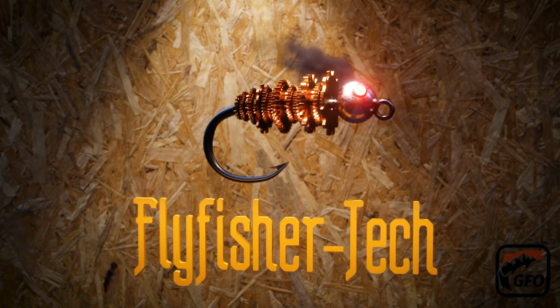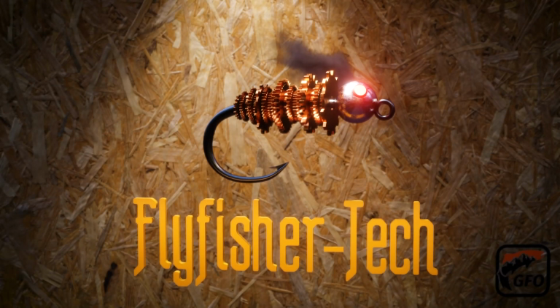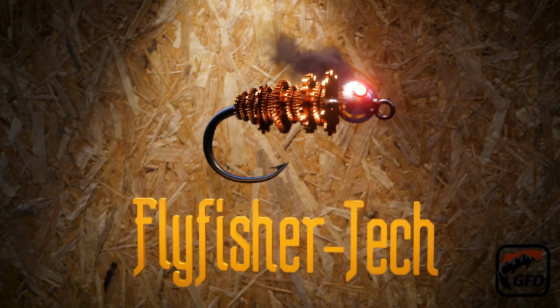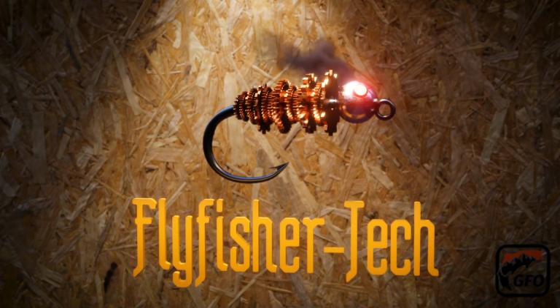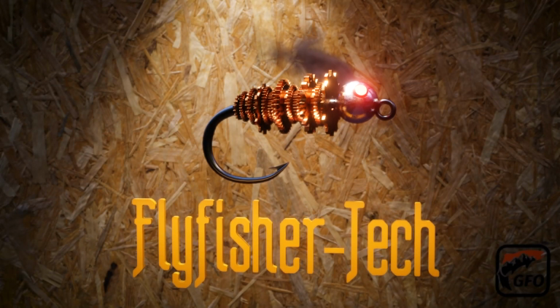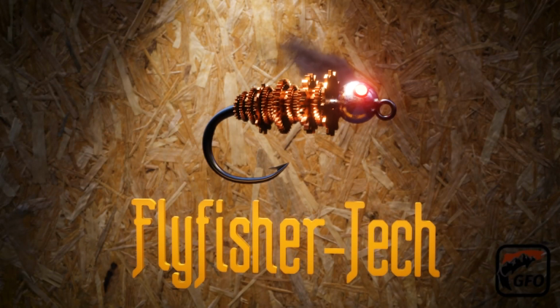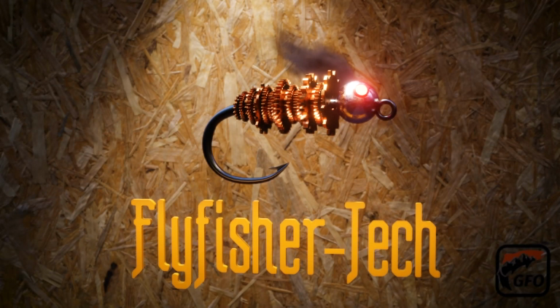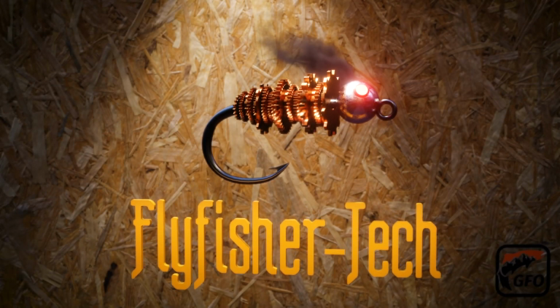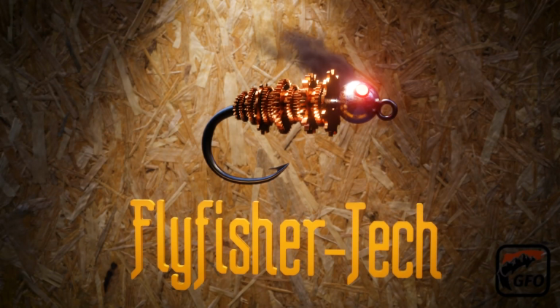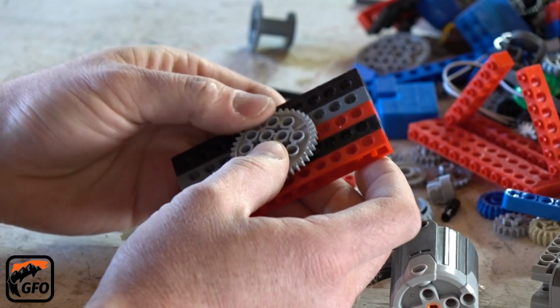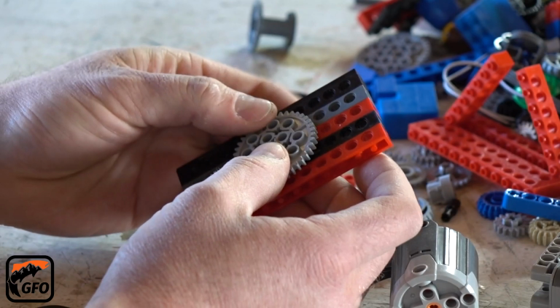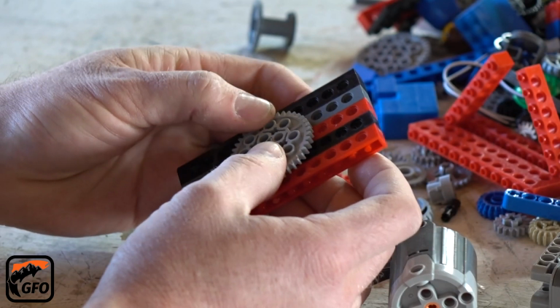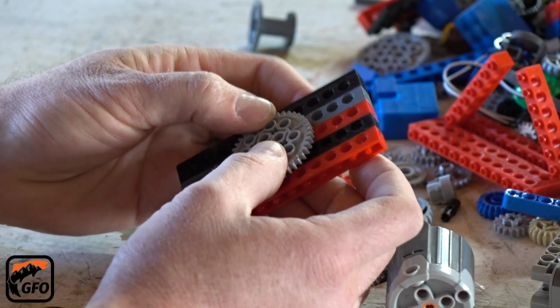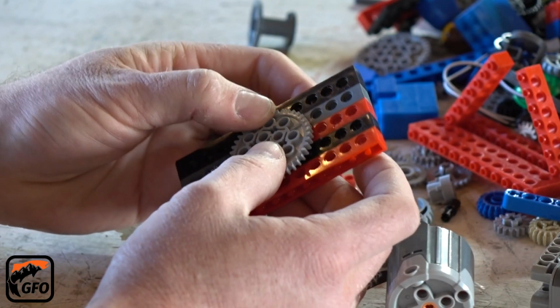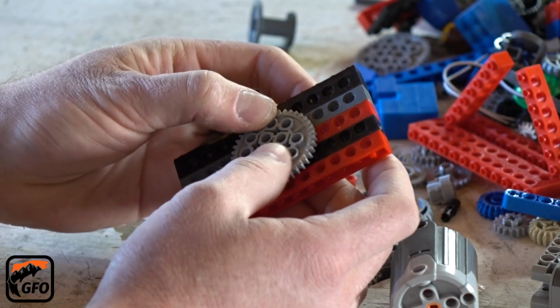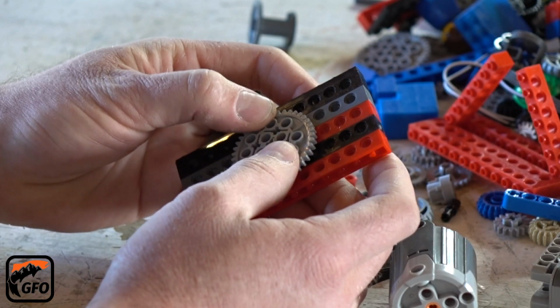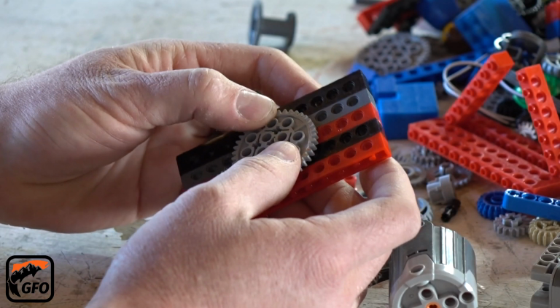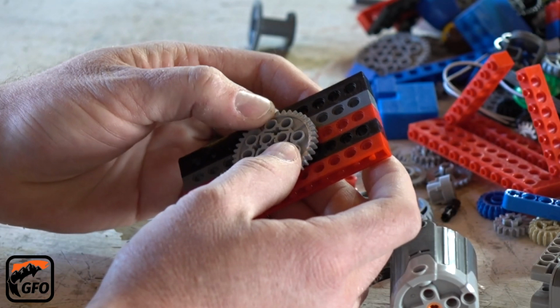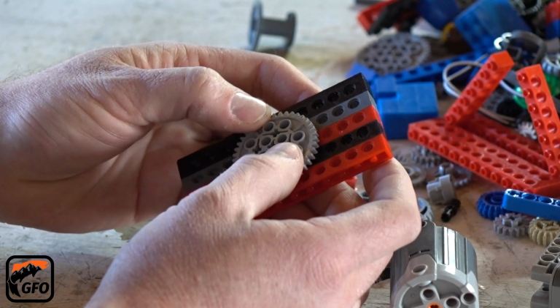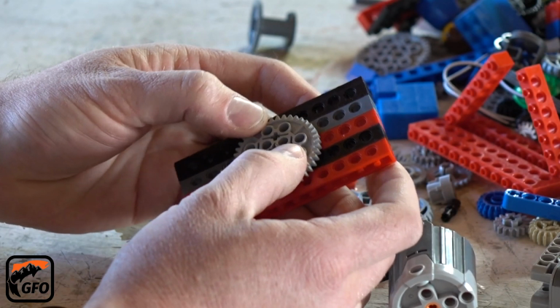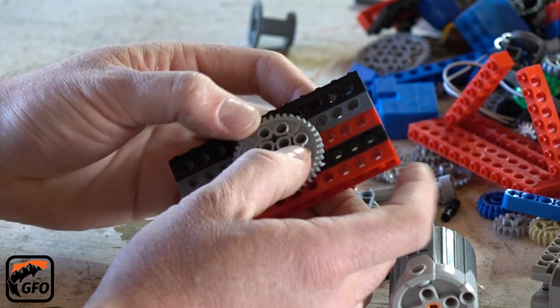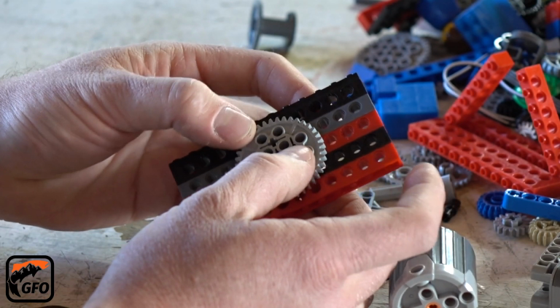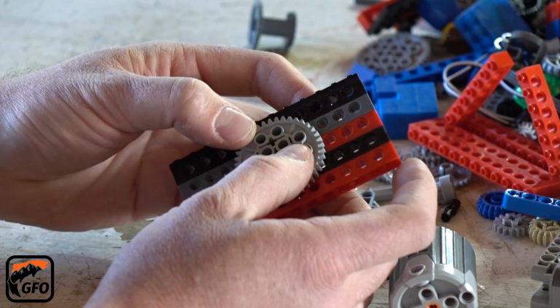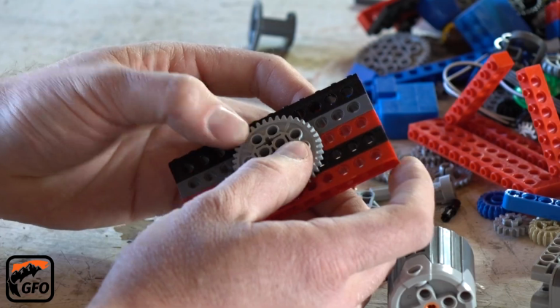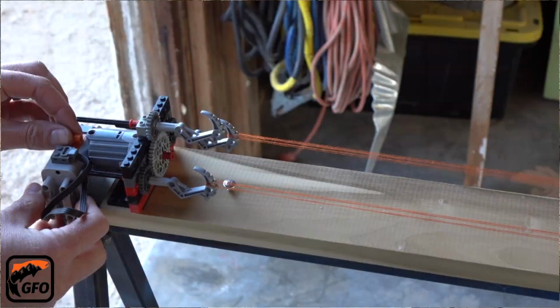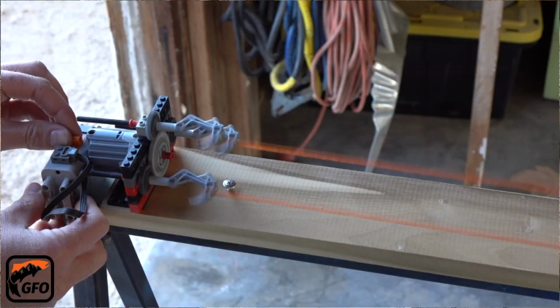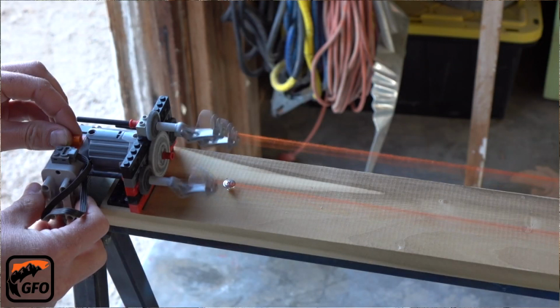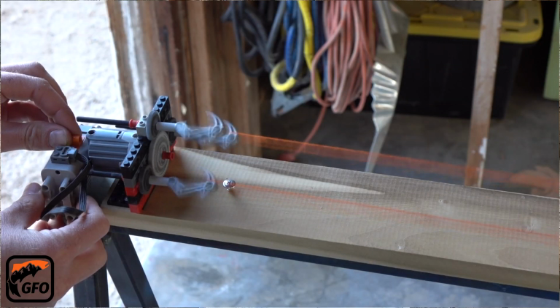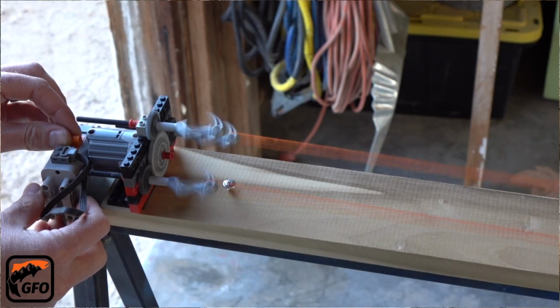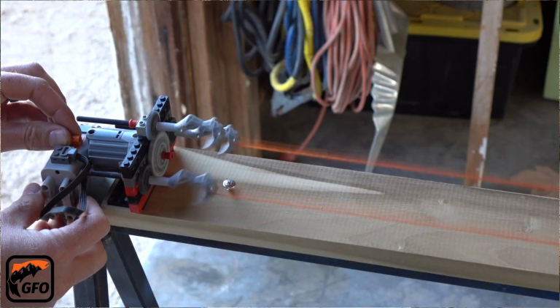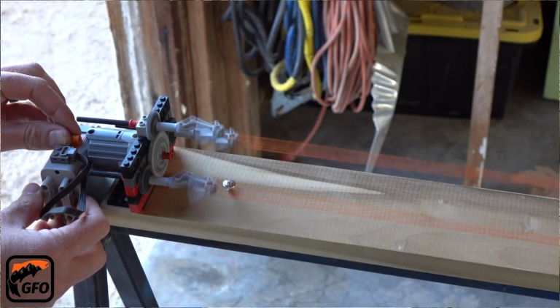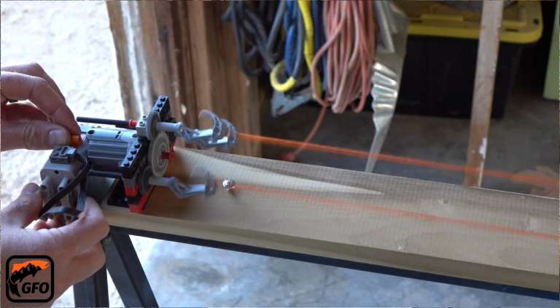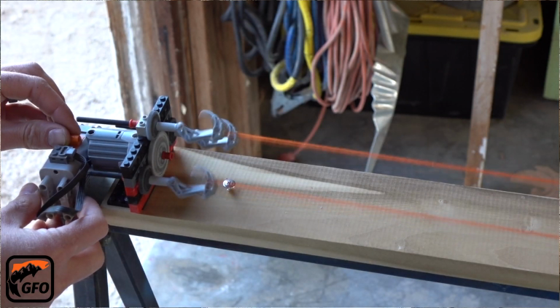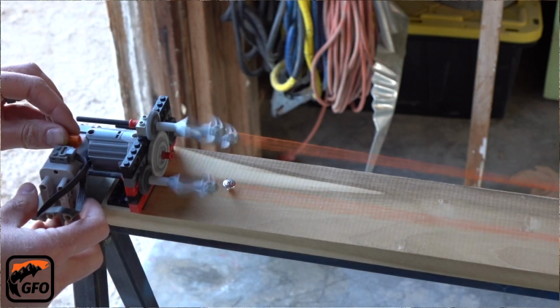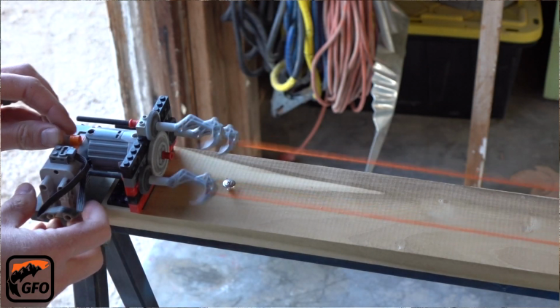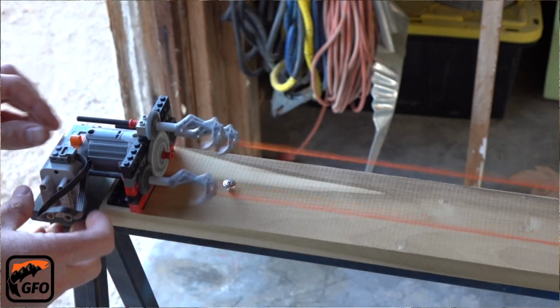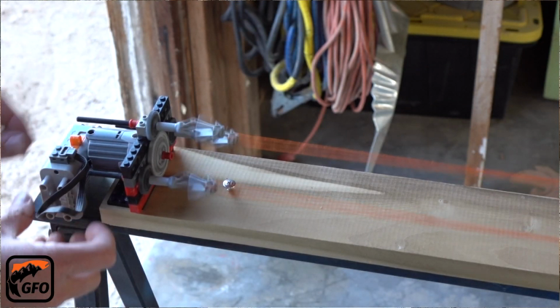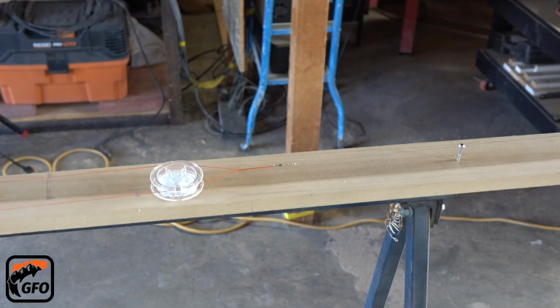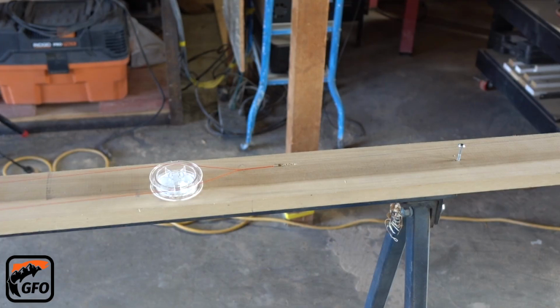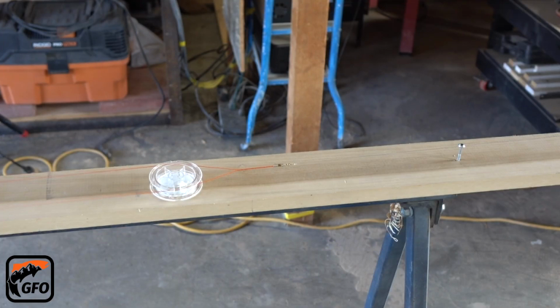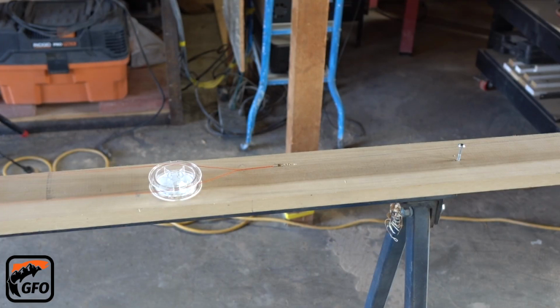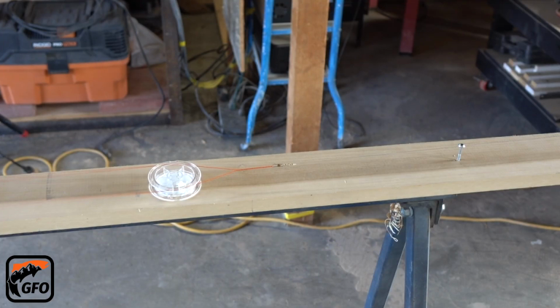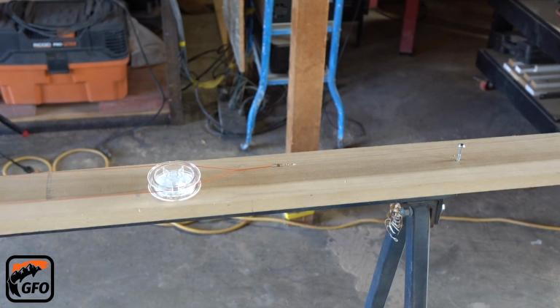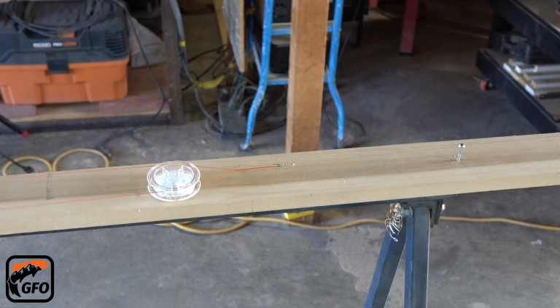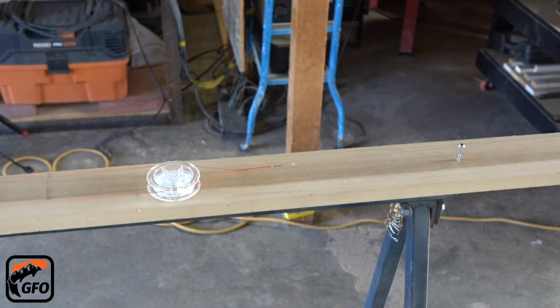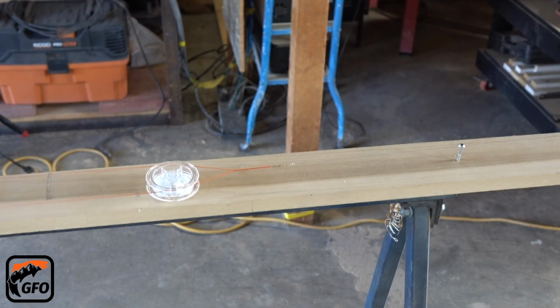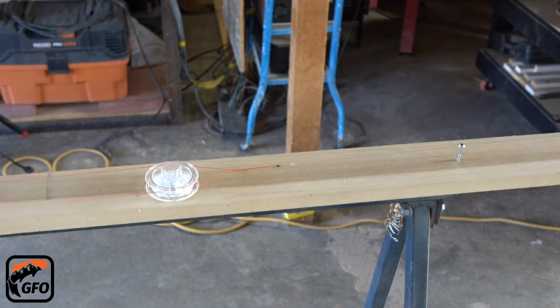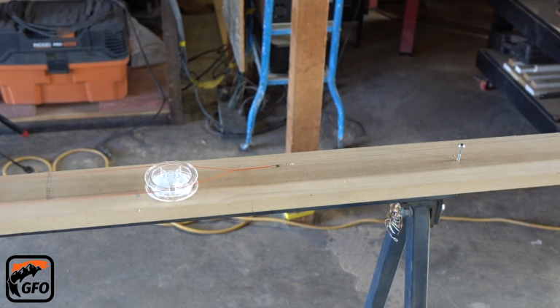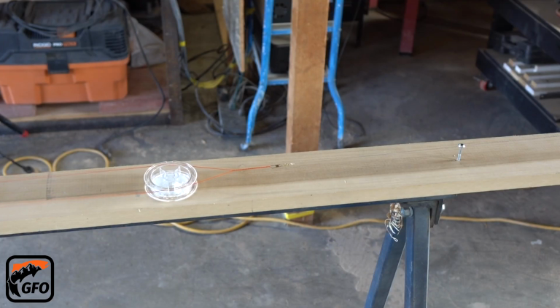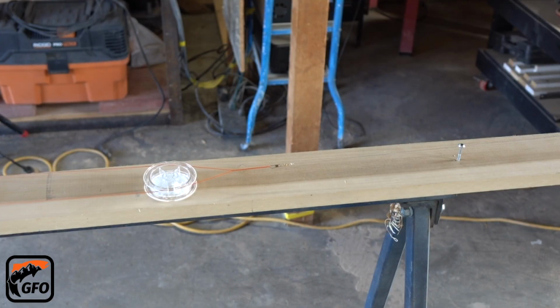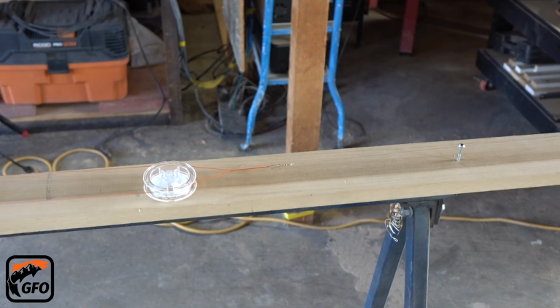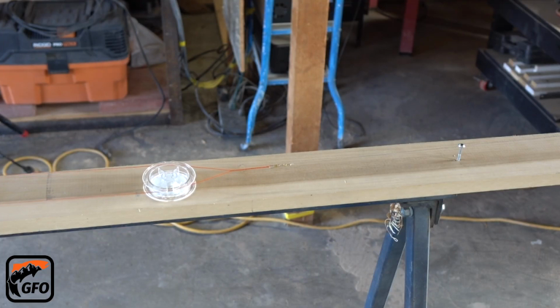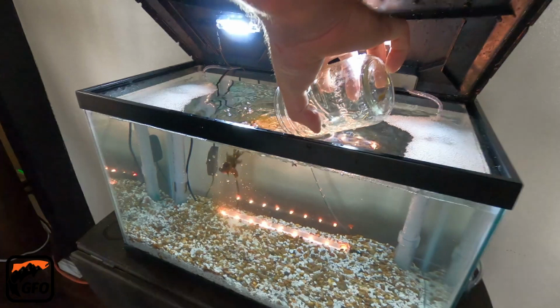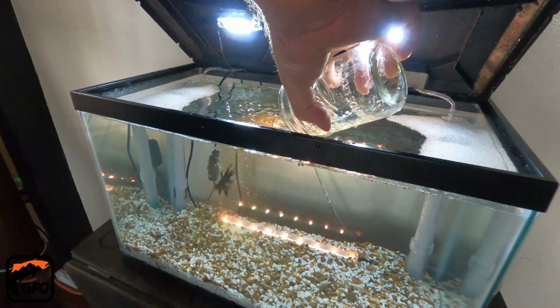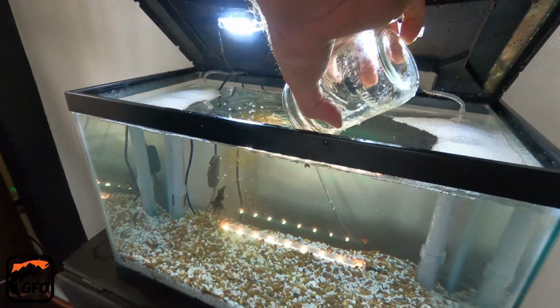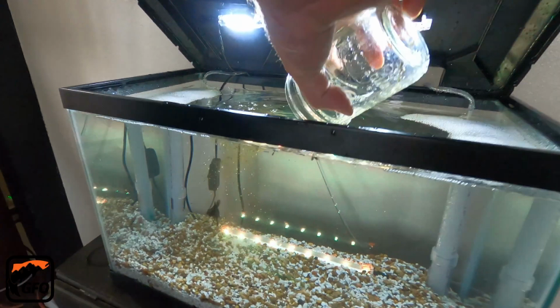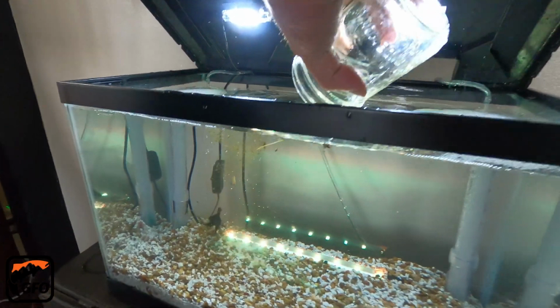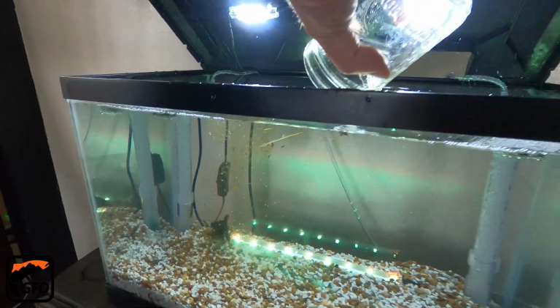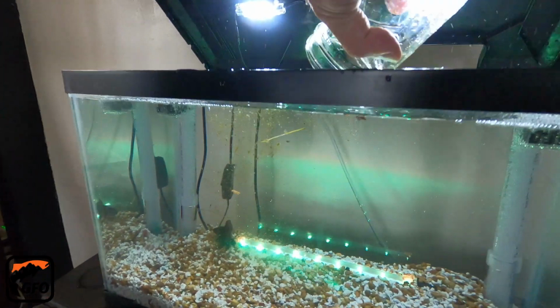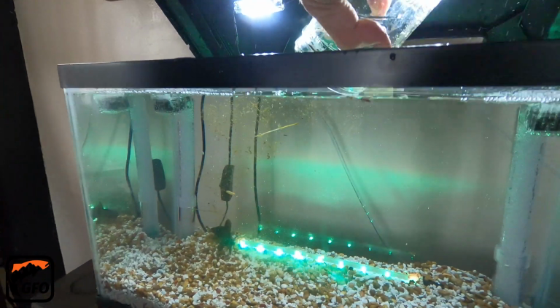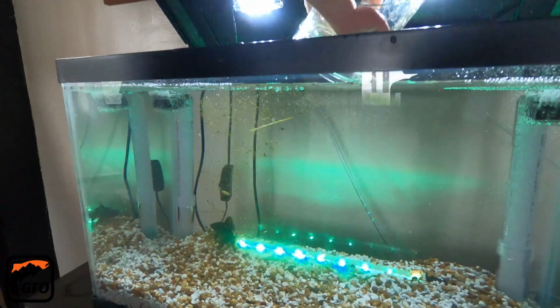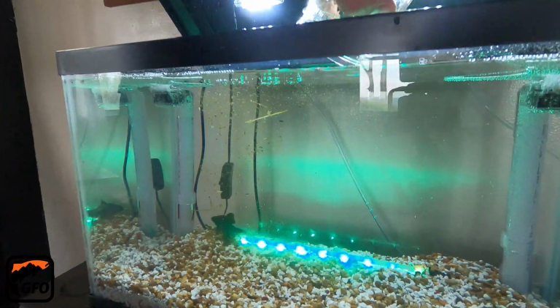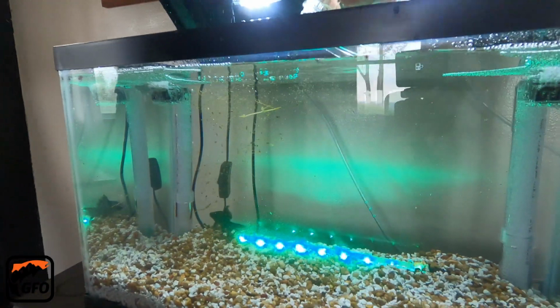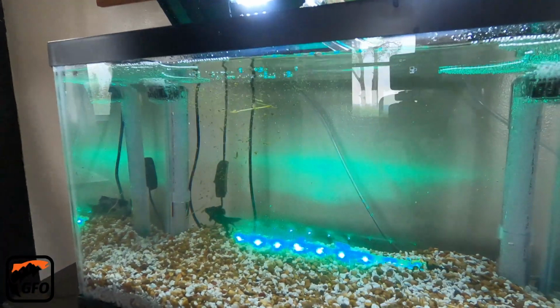Flyfisher Tech. Flyfishing is a technical pursuit. In Flyfisher Tech, we look at practical ways to apply science and further our knowledge and skills in the sport.